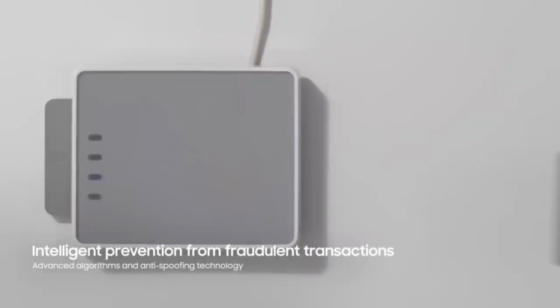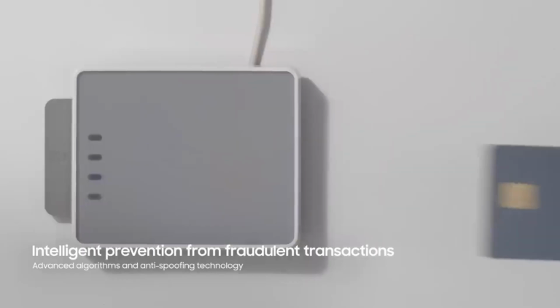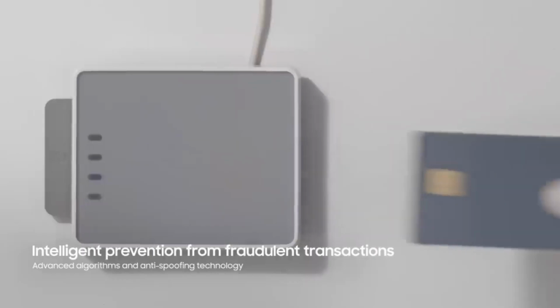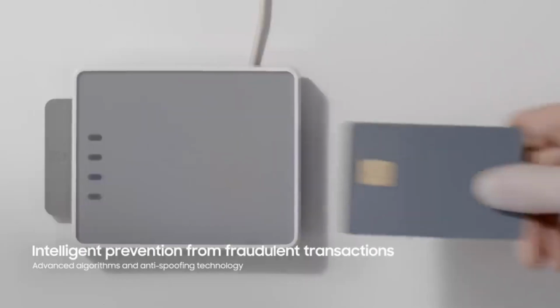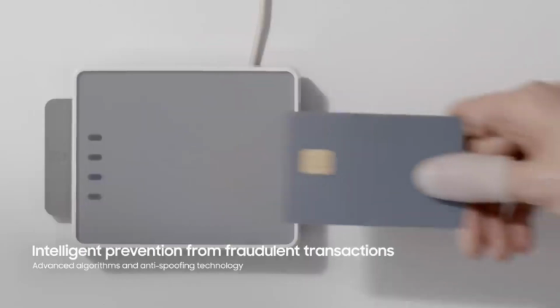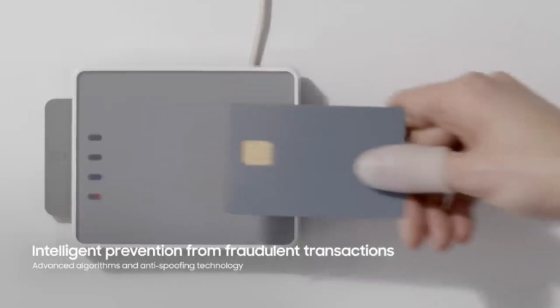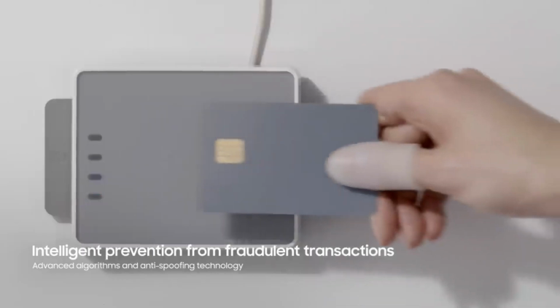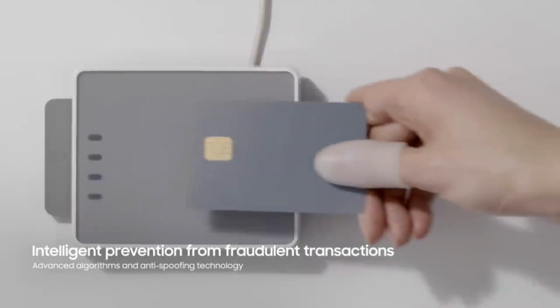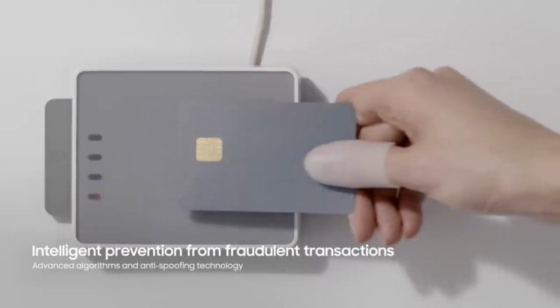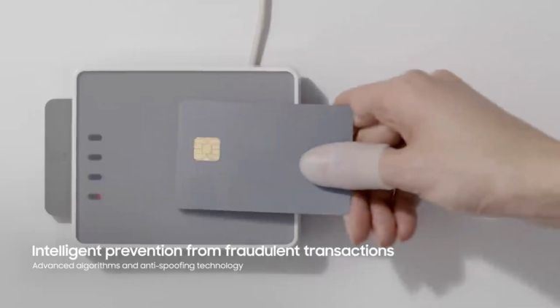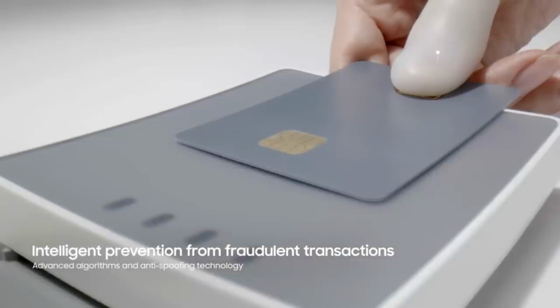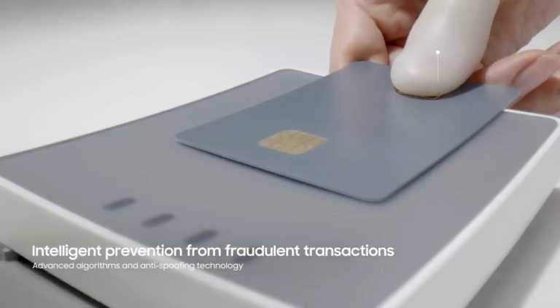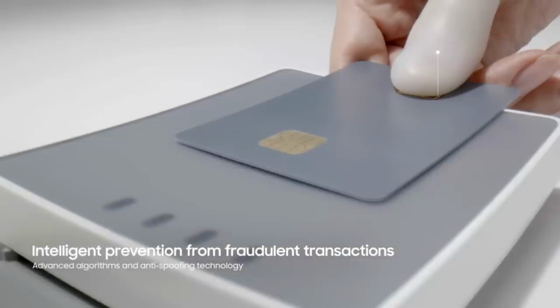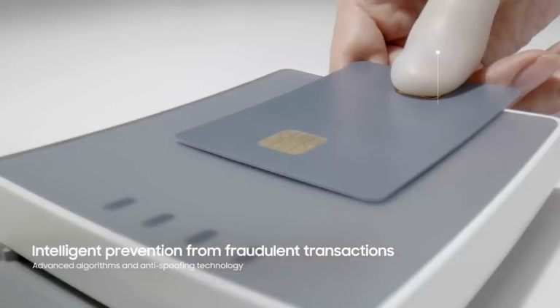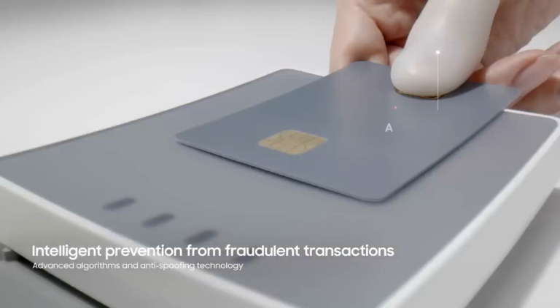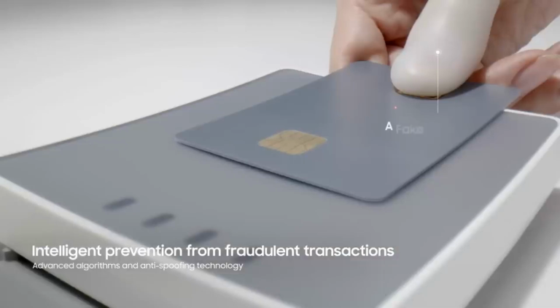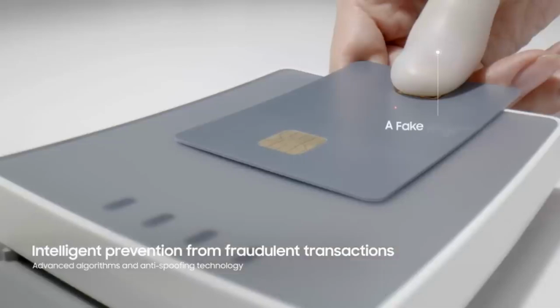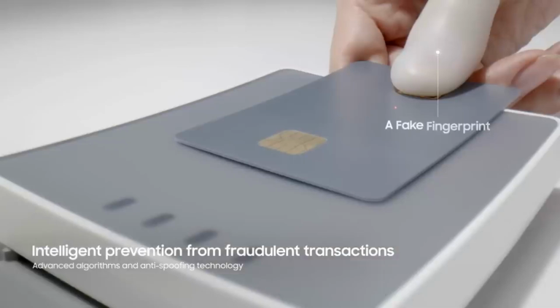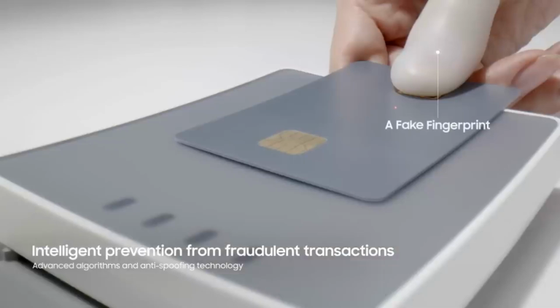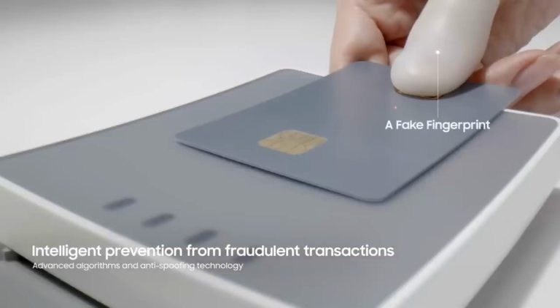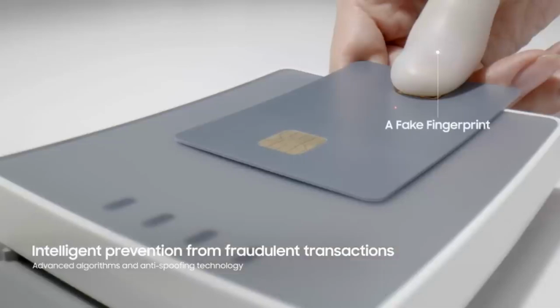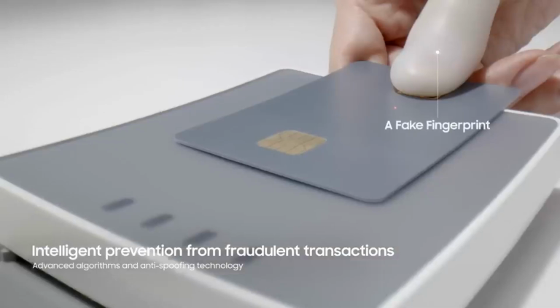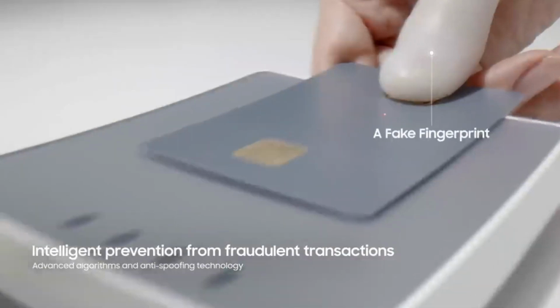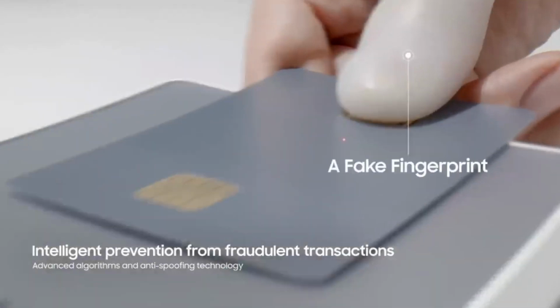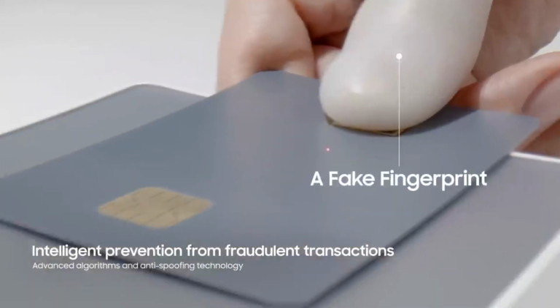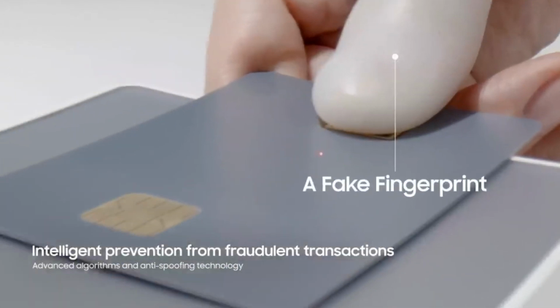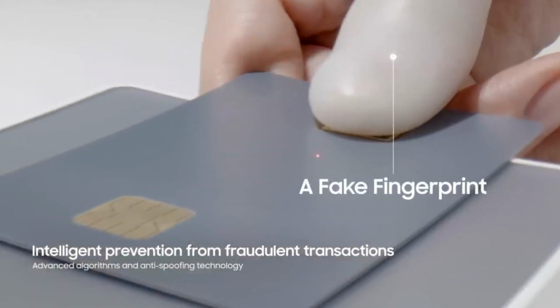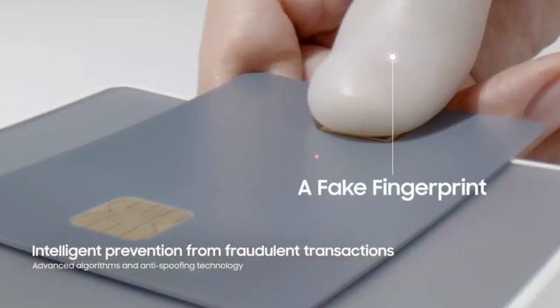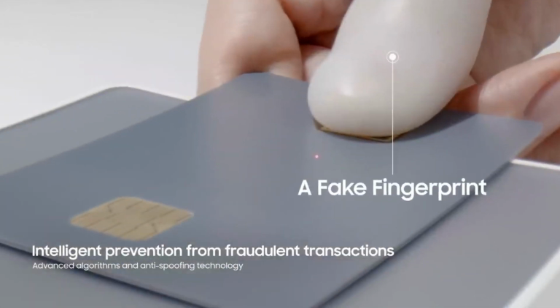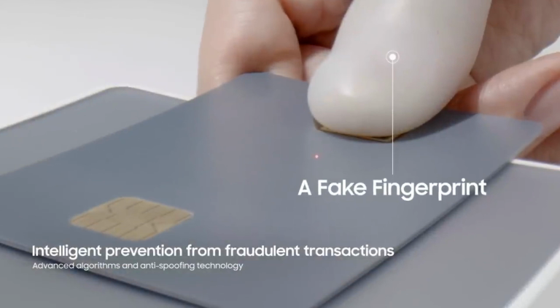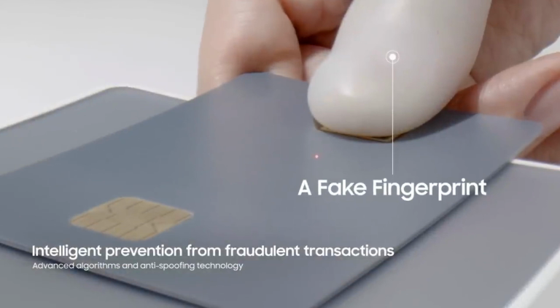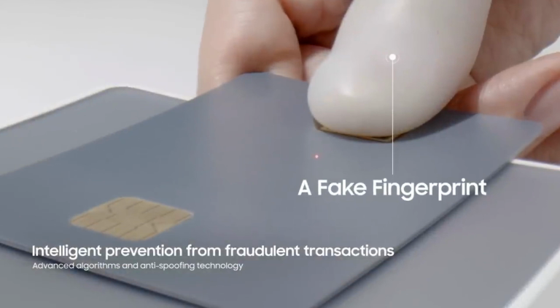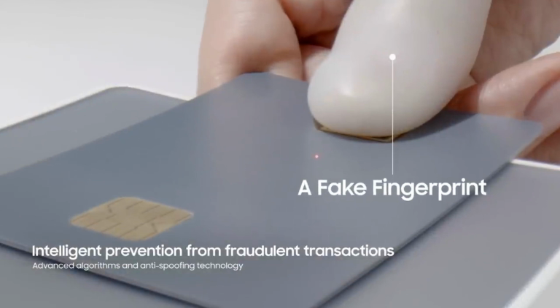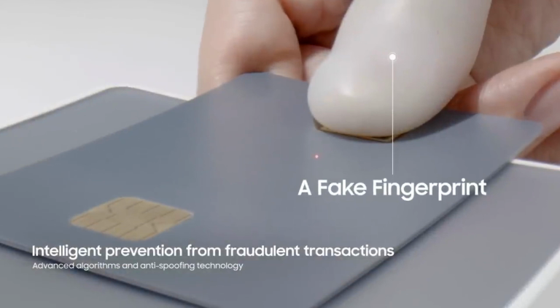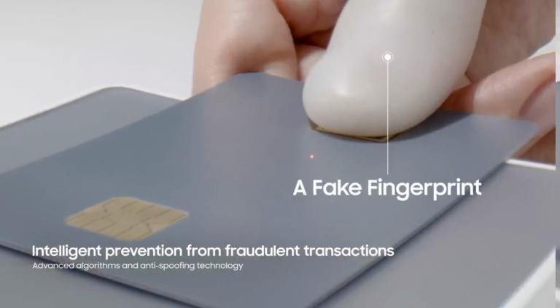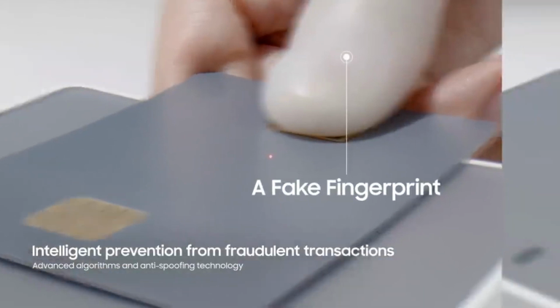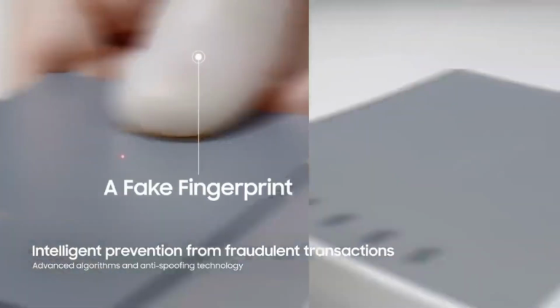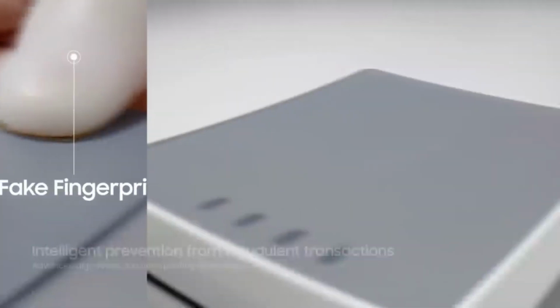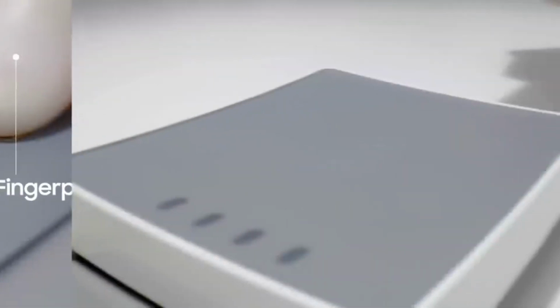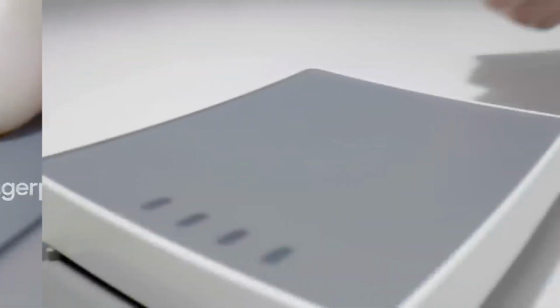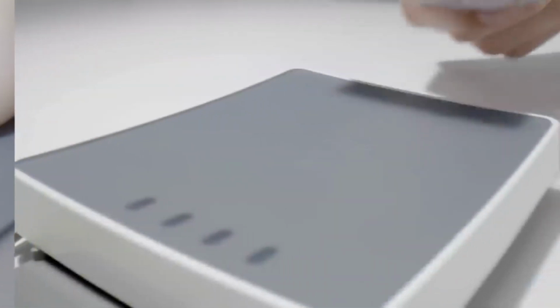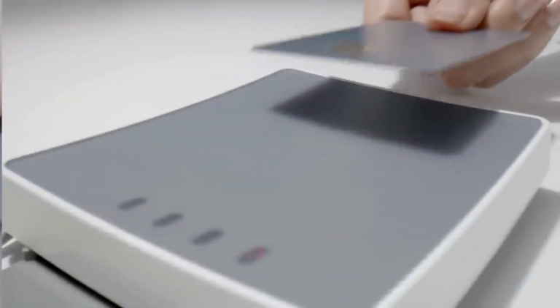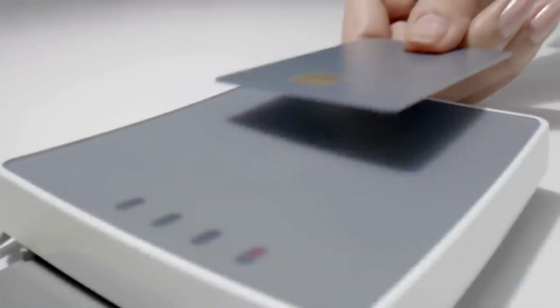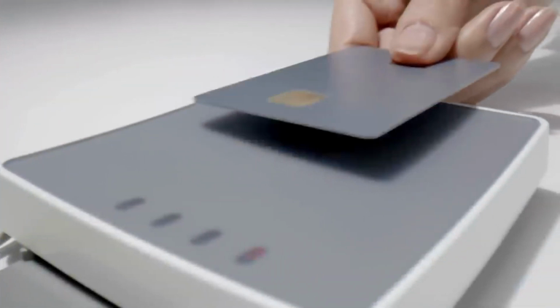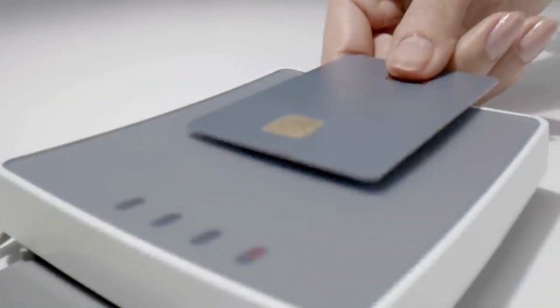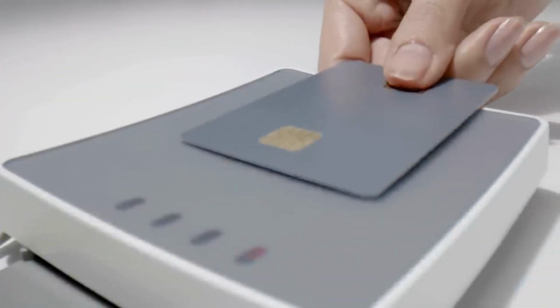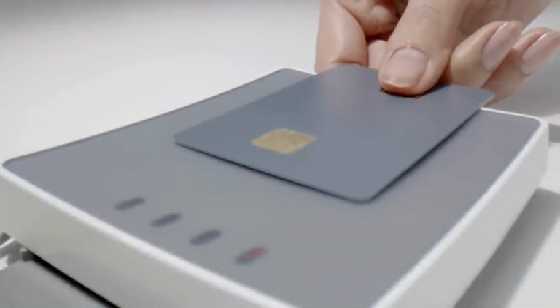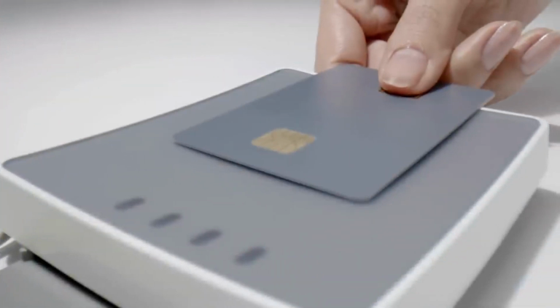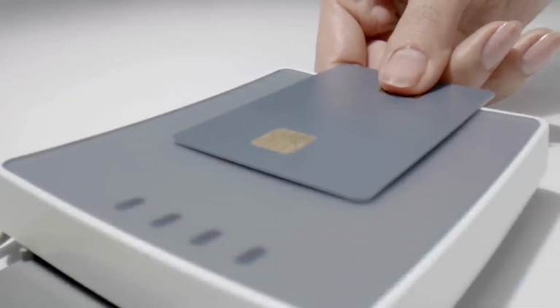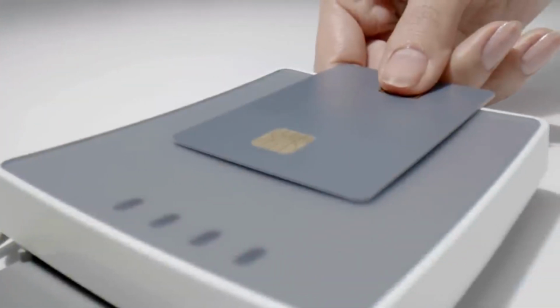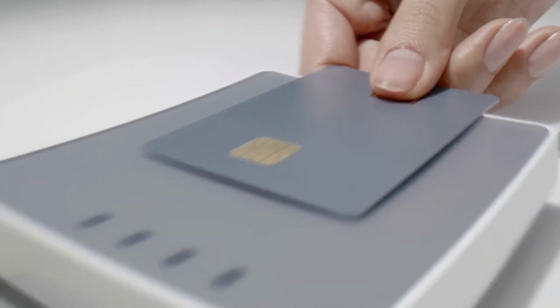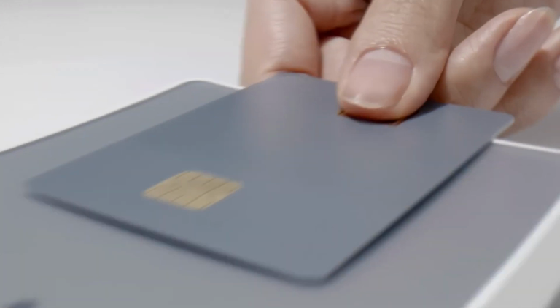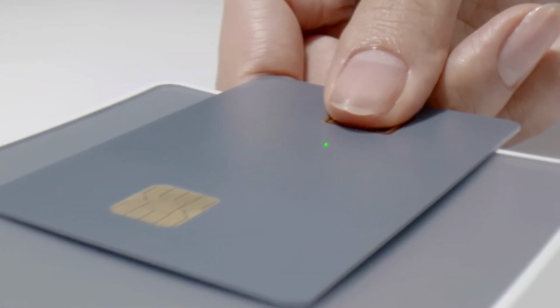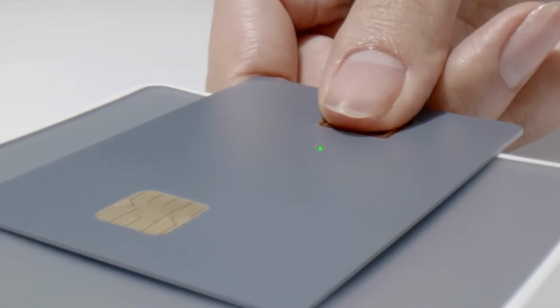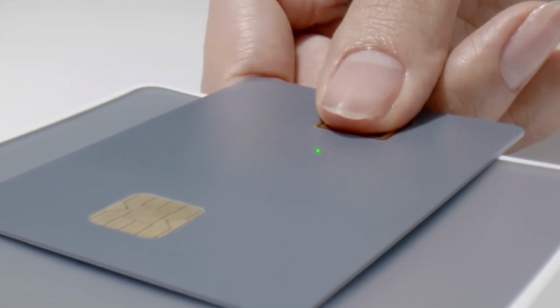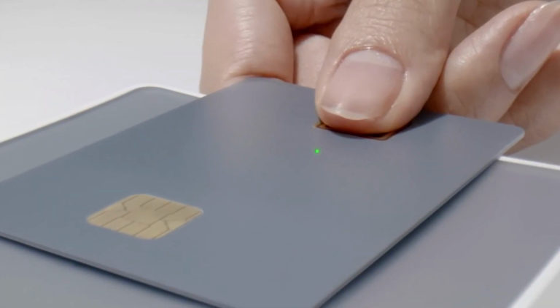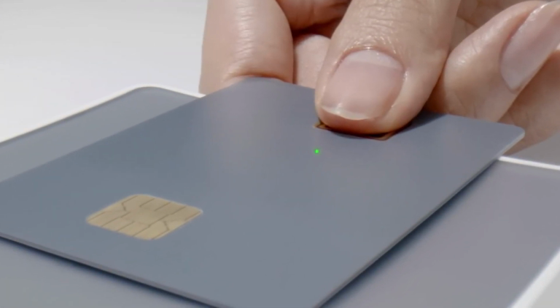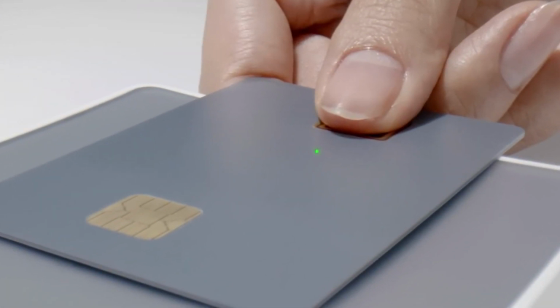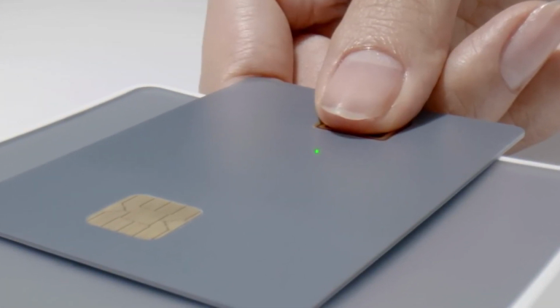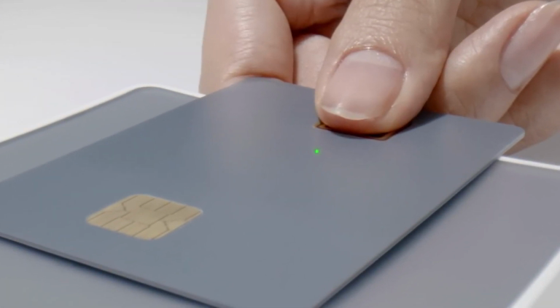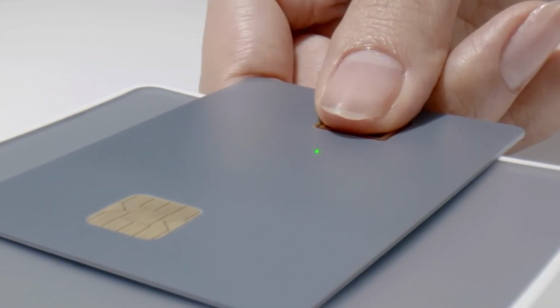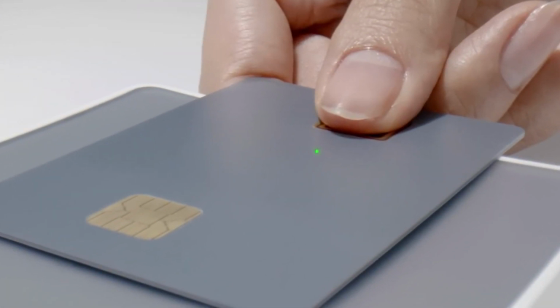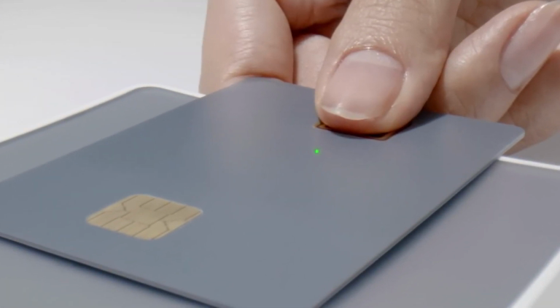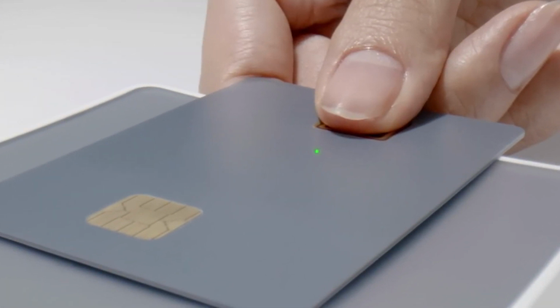Approximately $15 to $20 per card will be the going rate for the chip when it hits the market at the tail end of 2024.